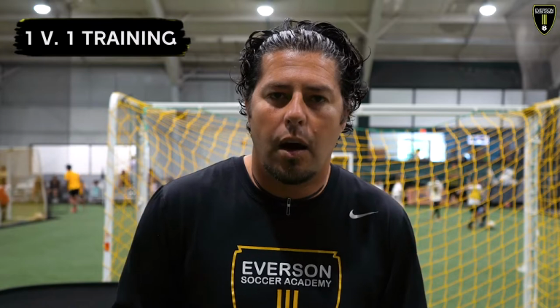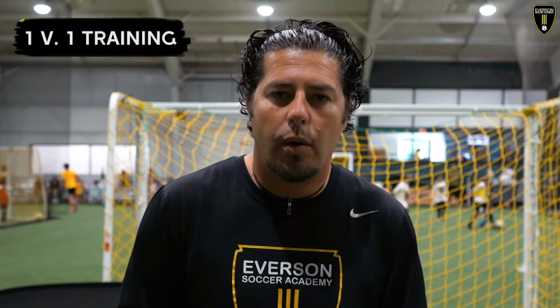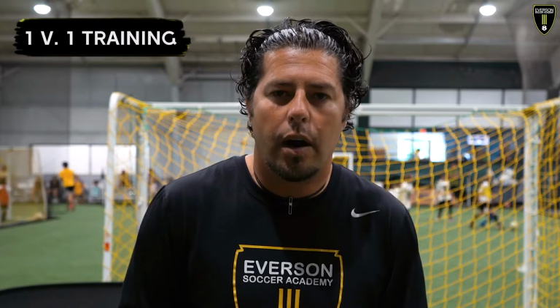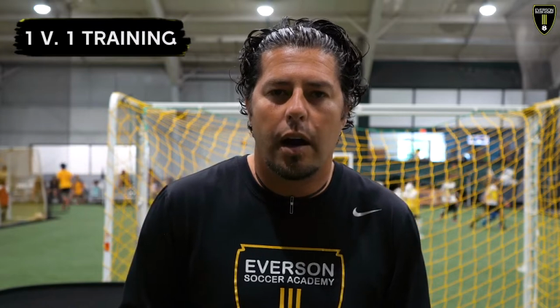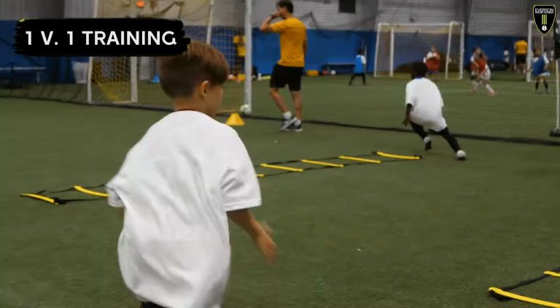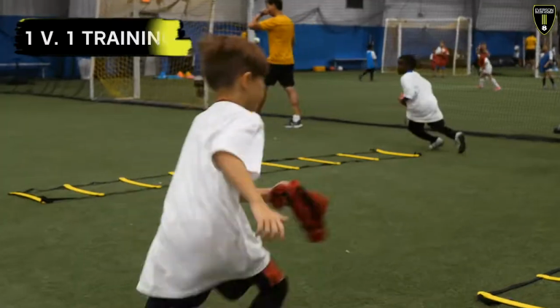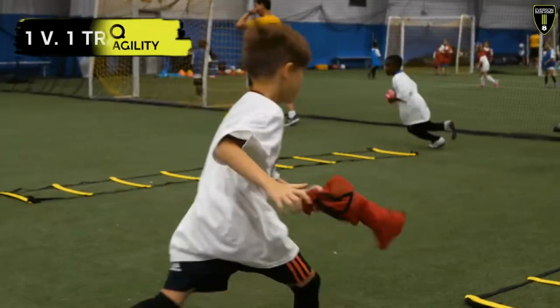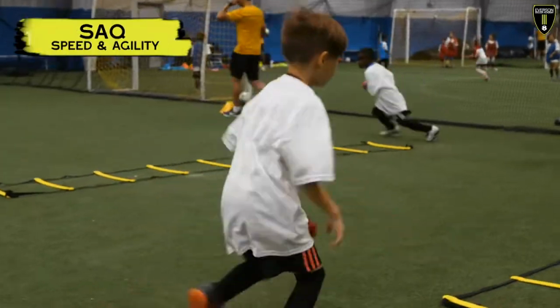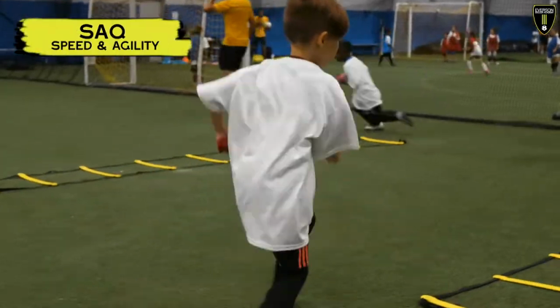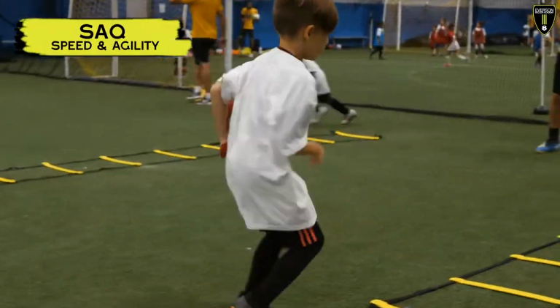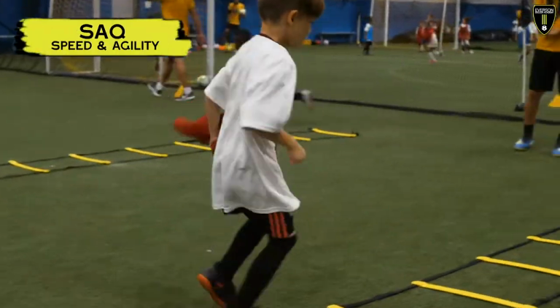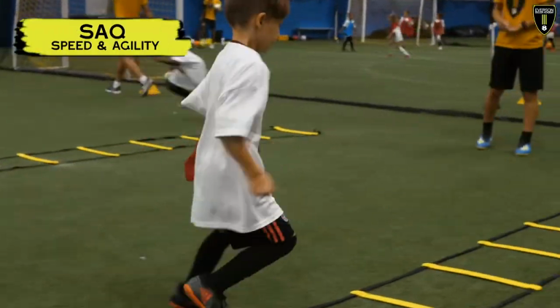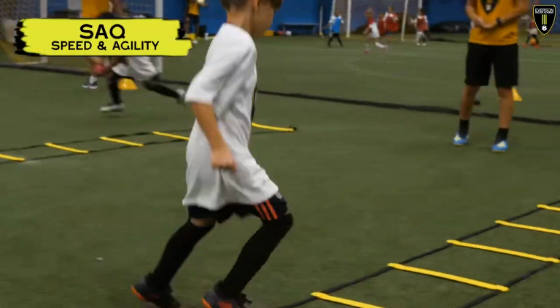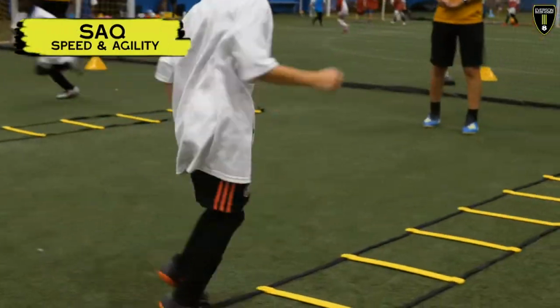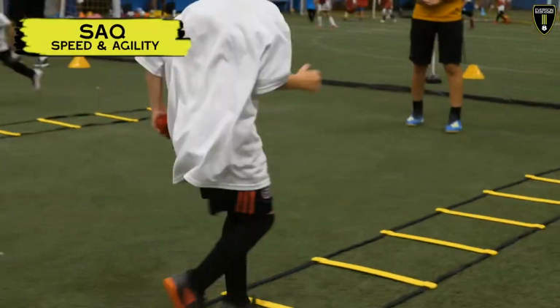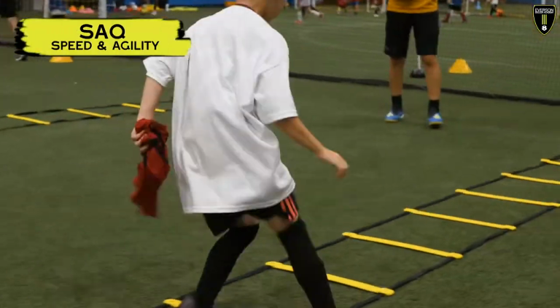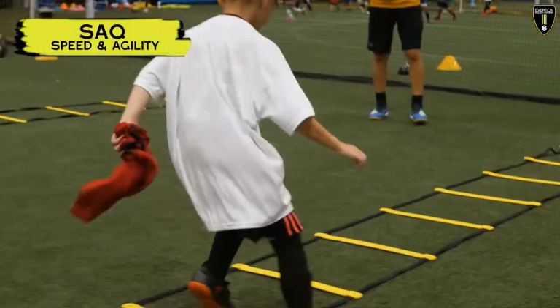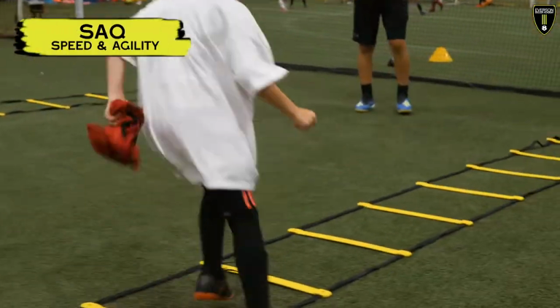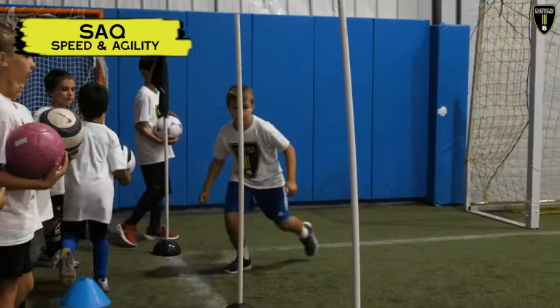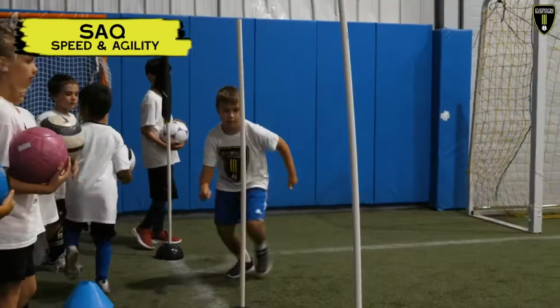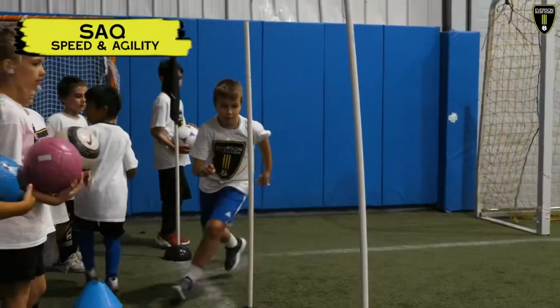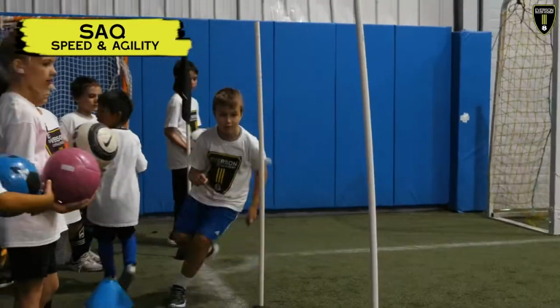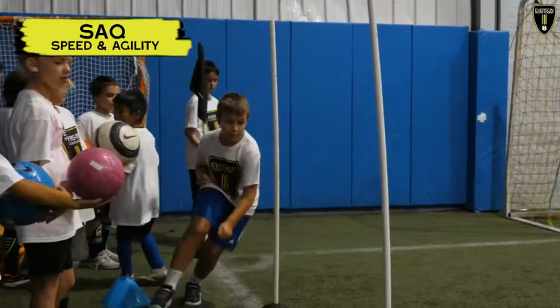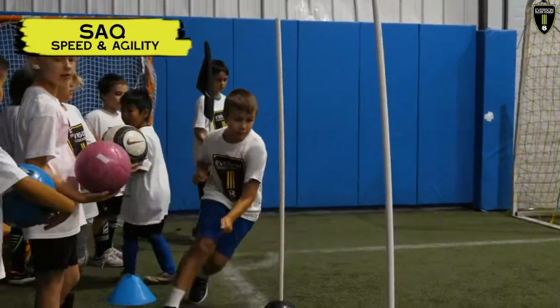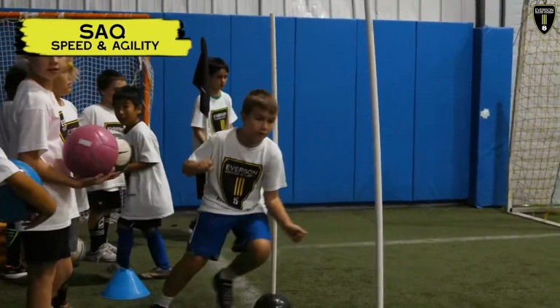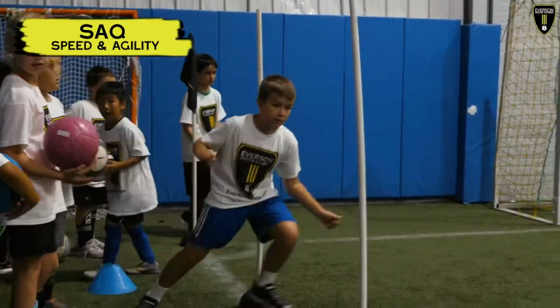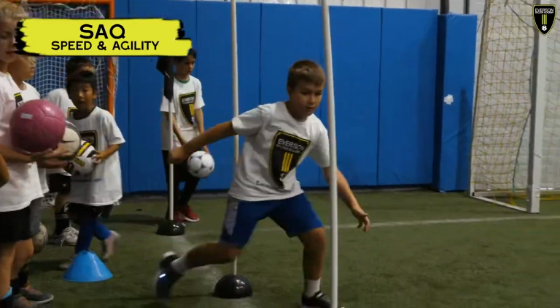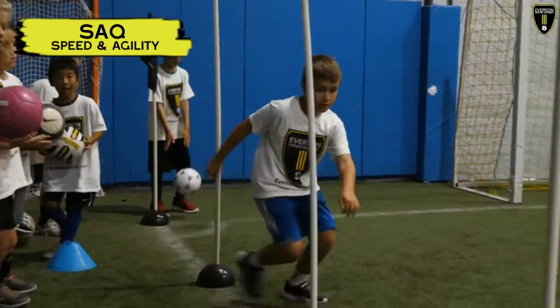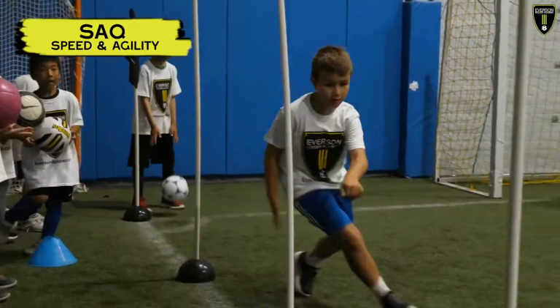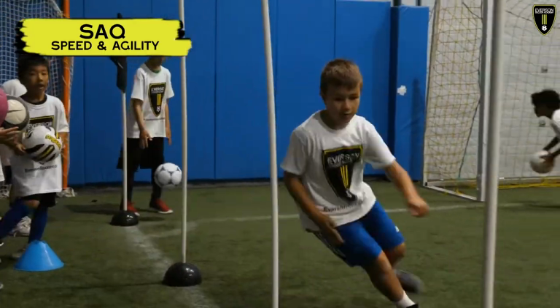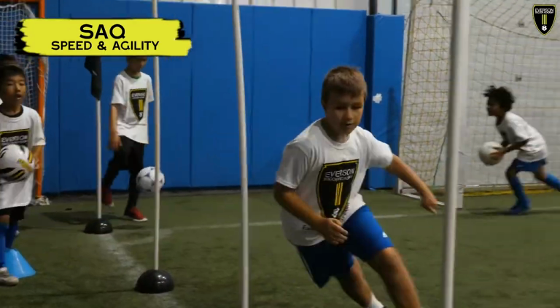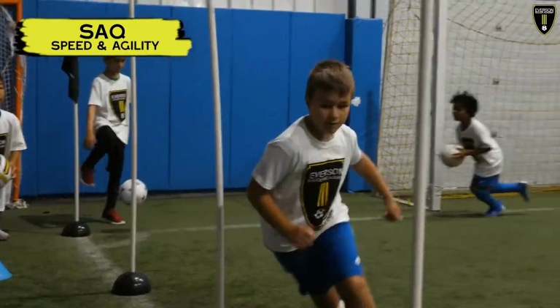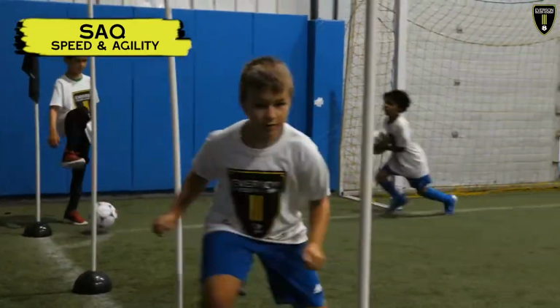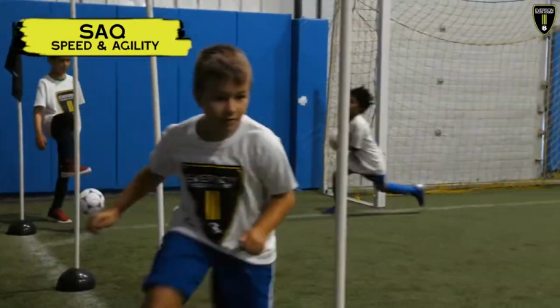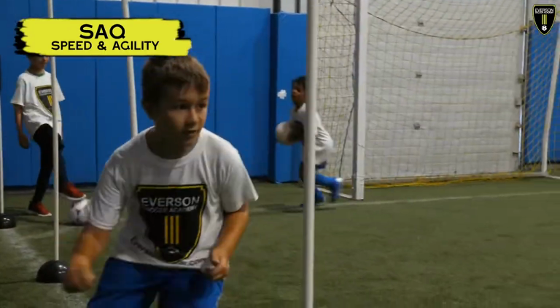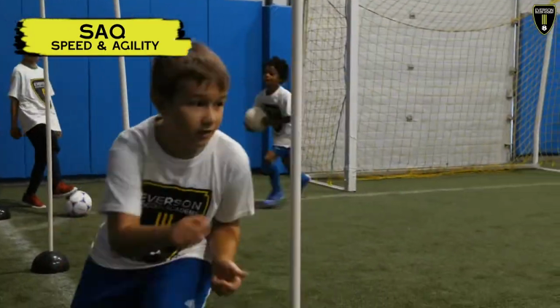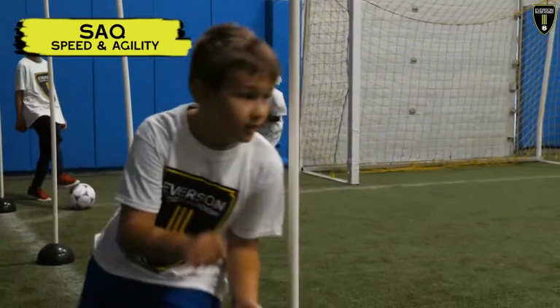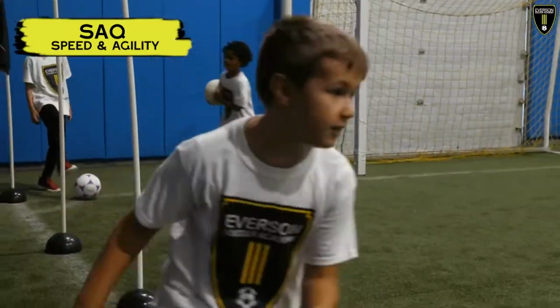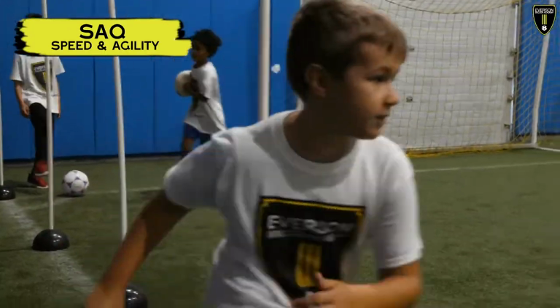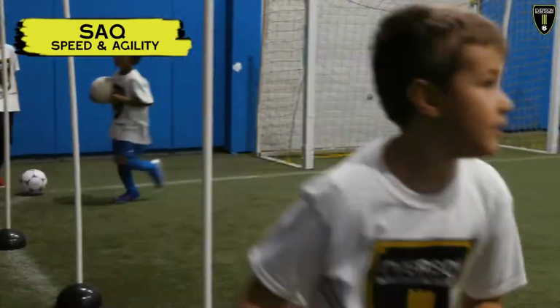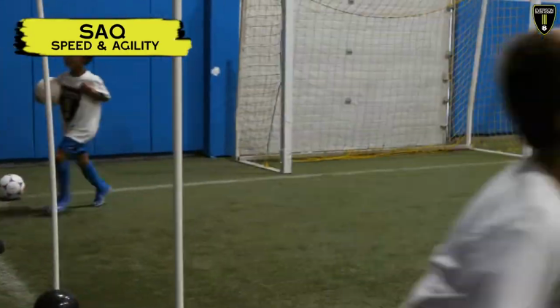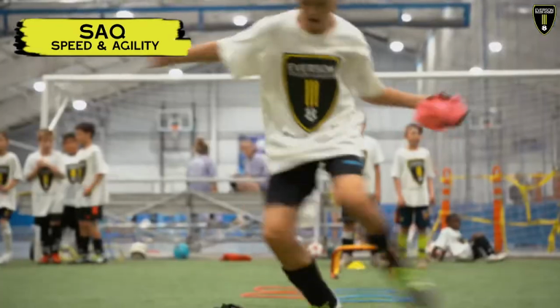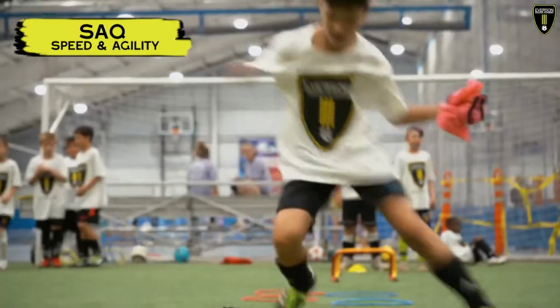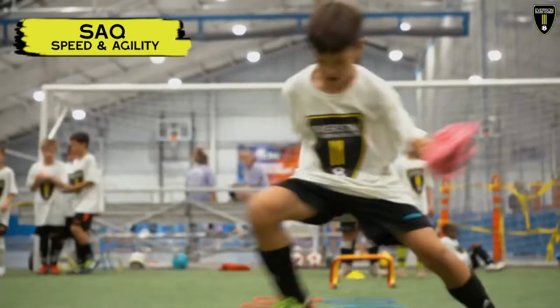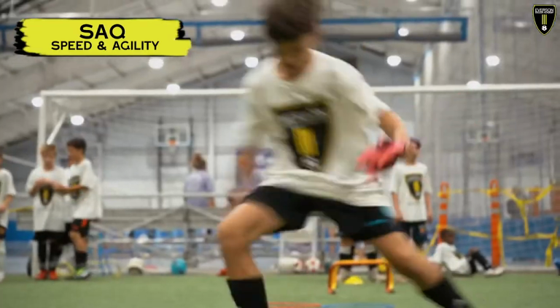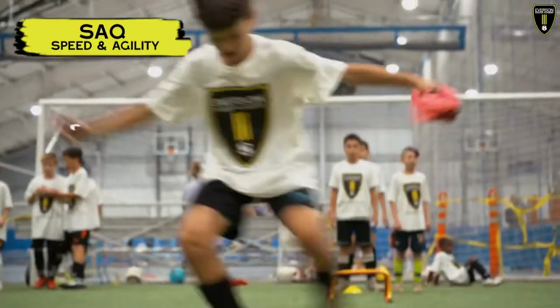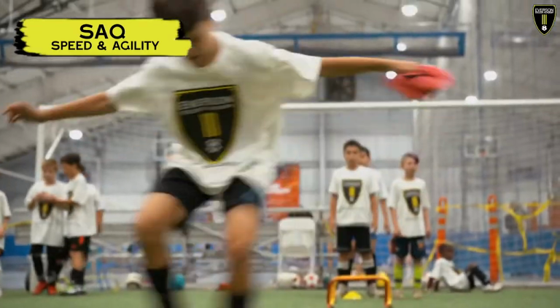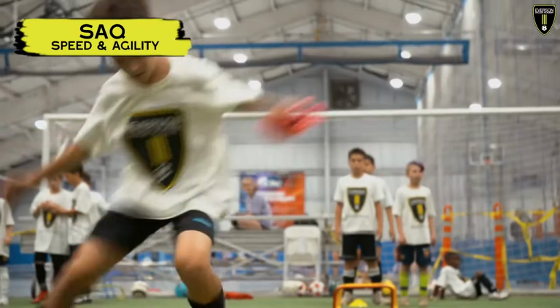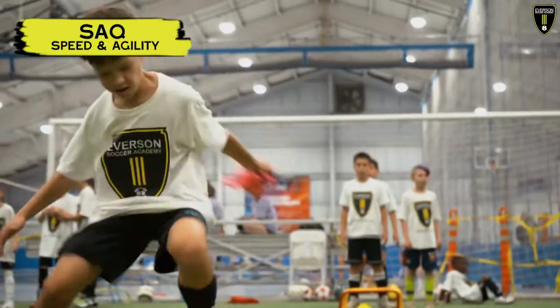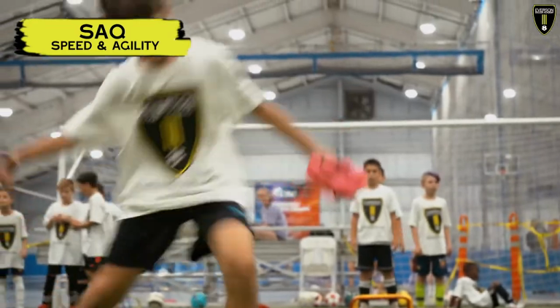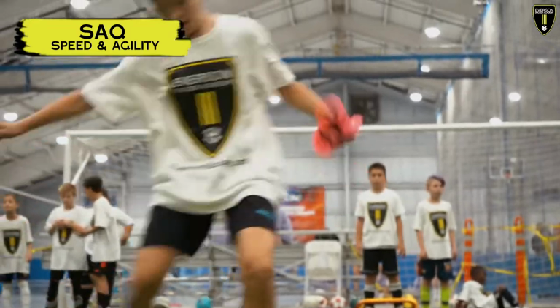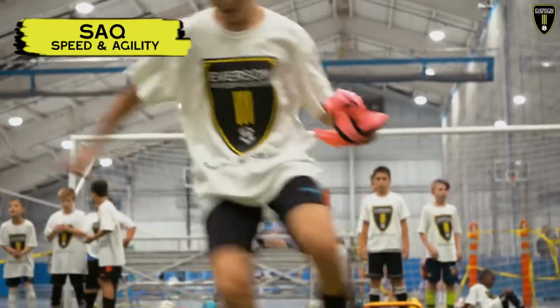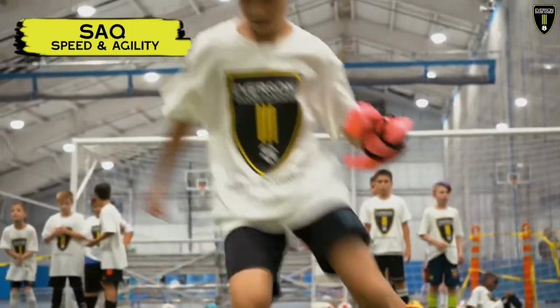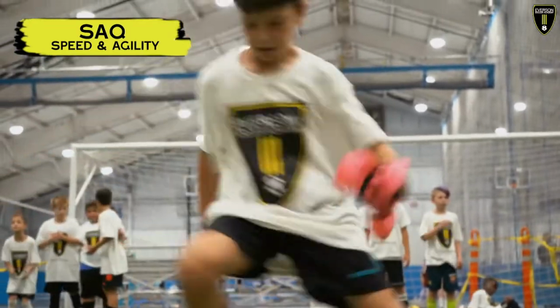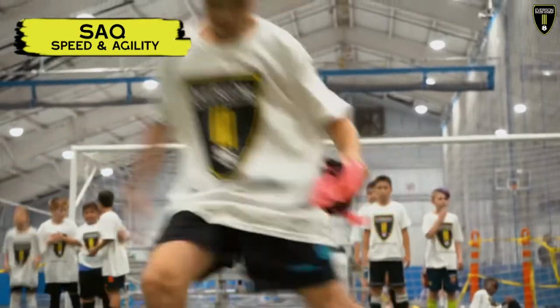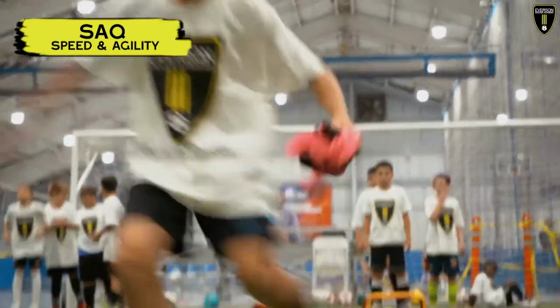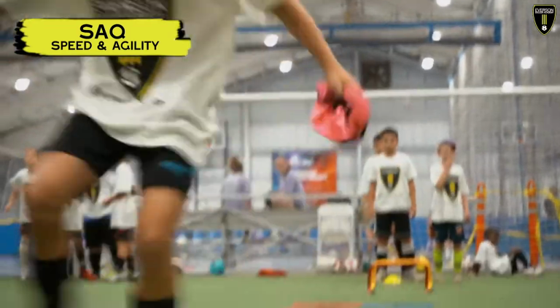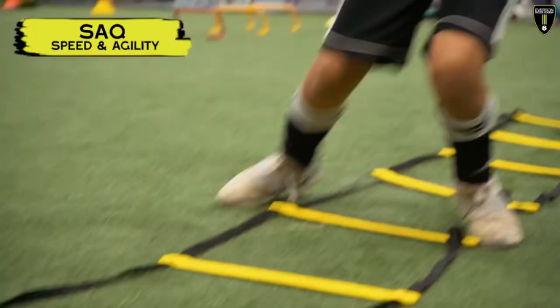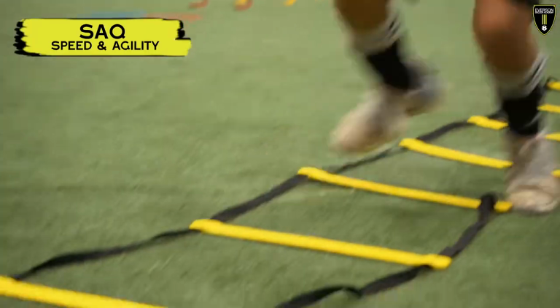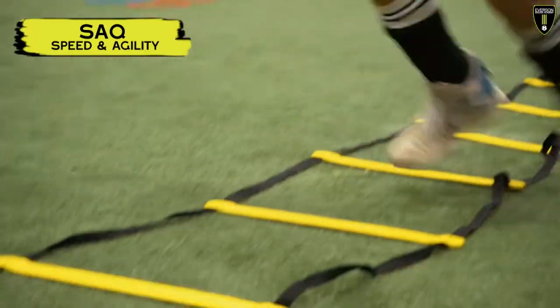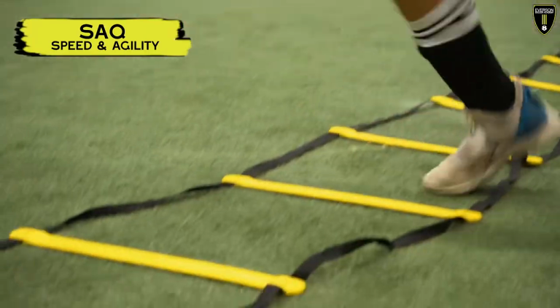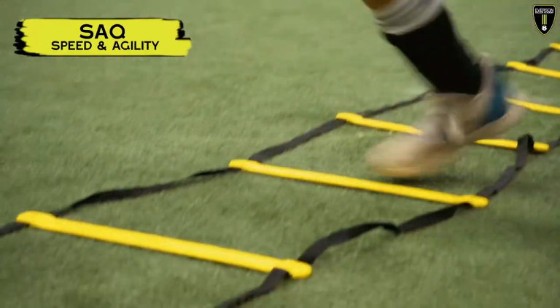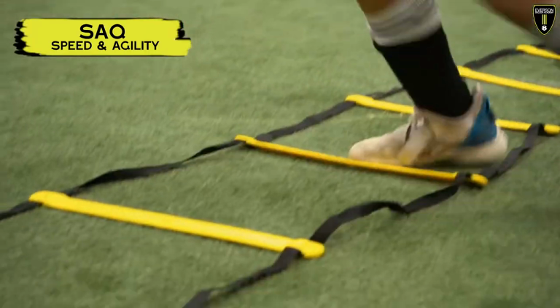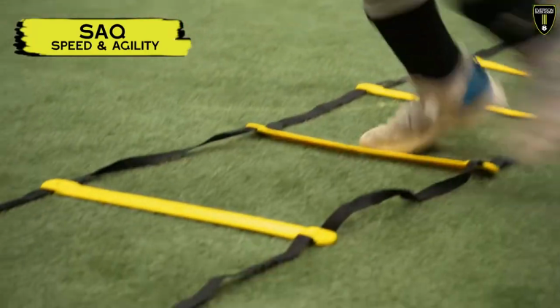Our SAQ is to make our field players quicker, faster, so they can get to the ball first before the defenders.